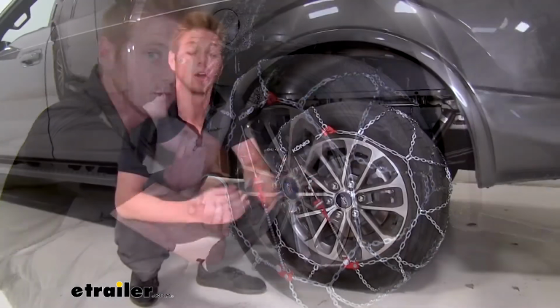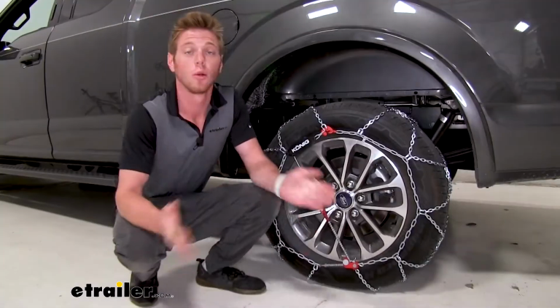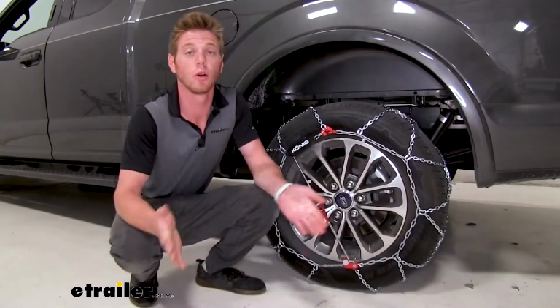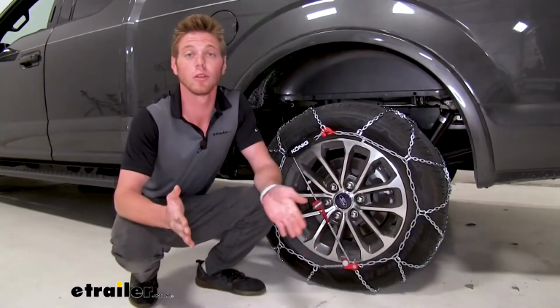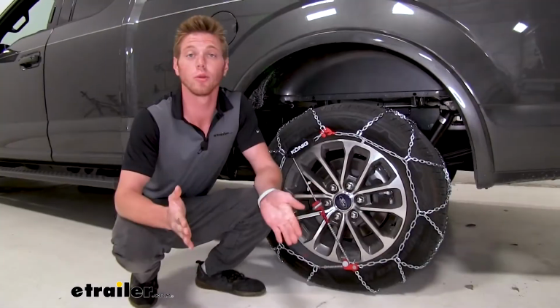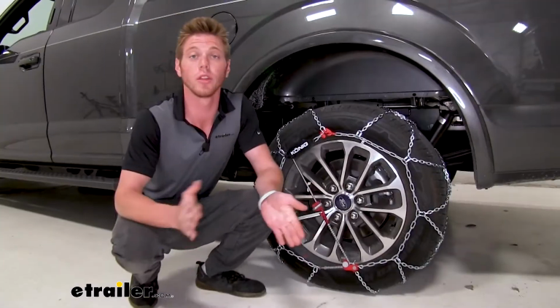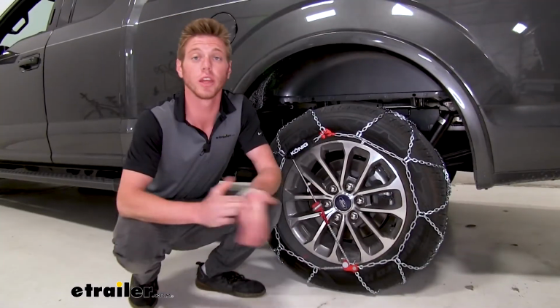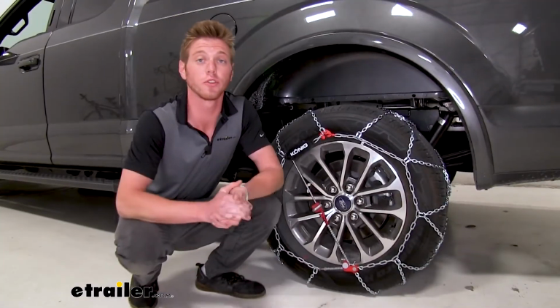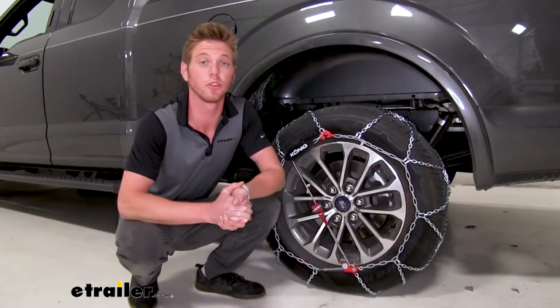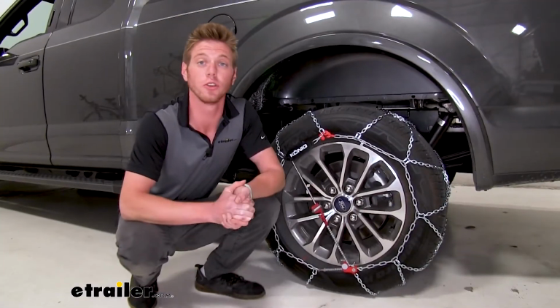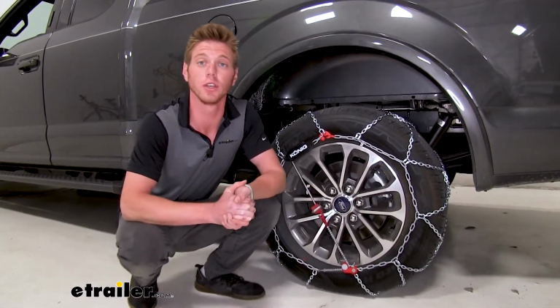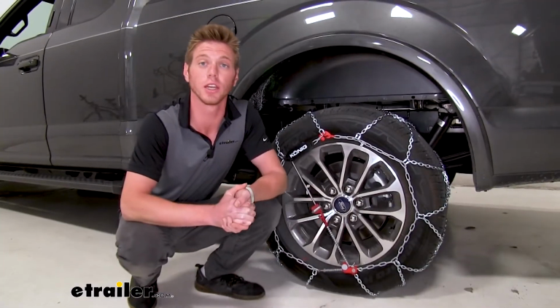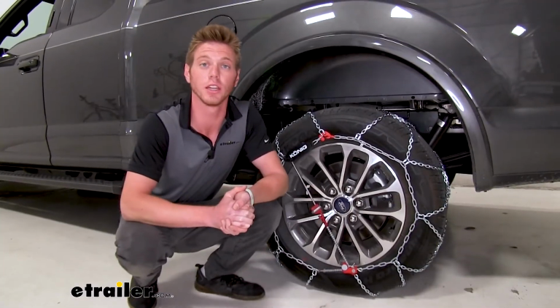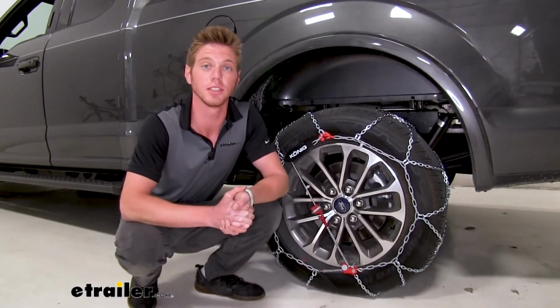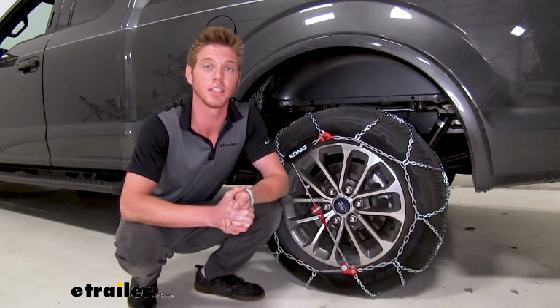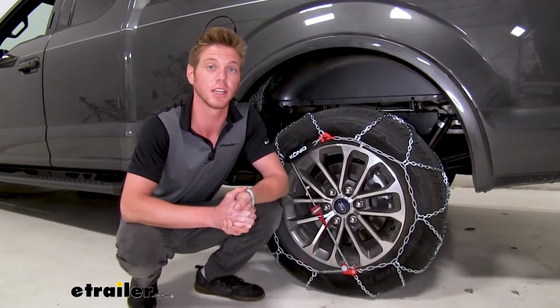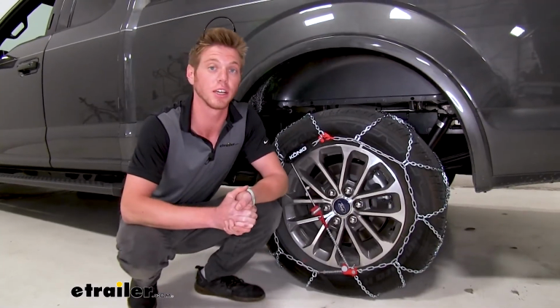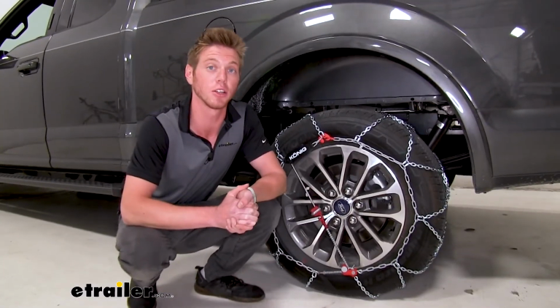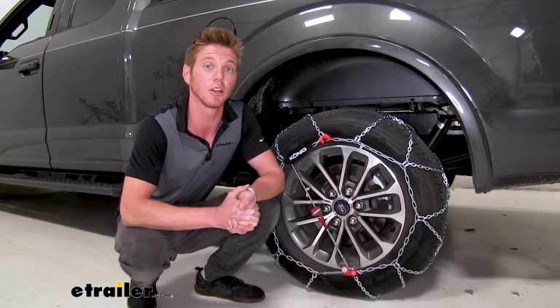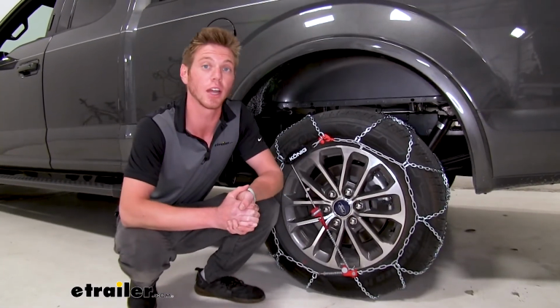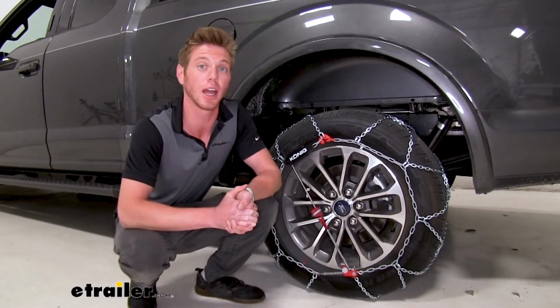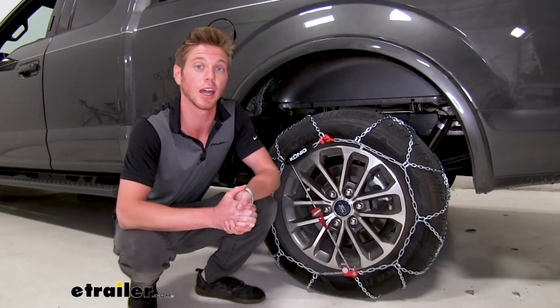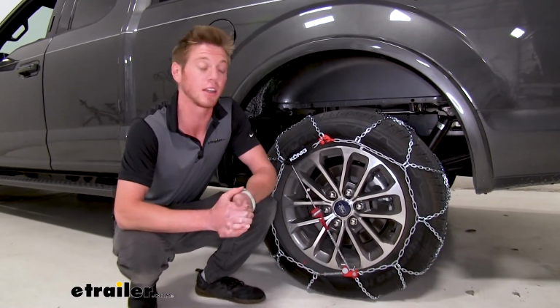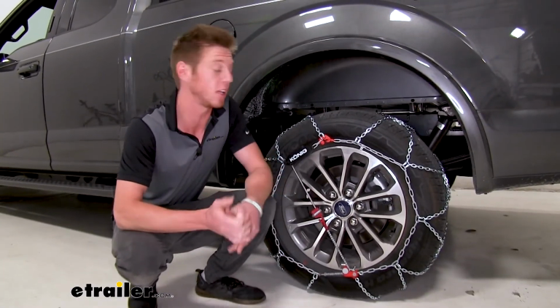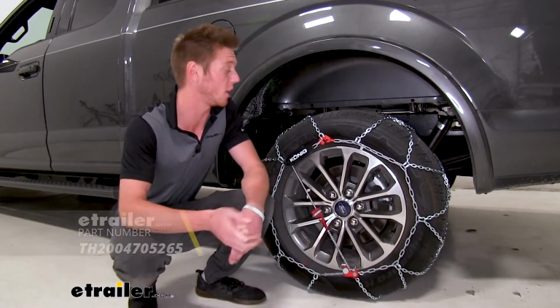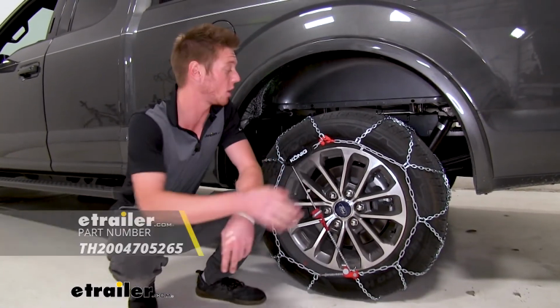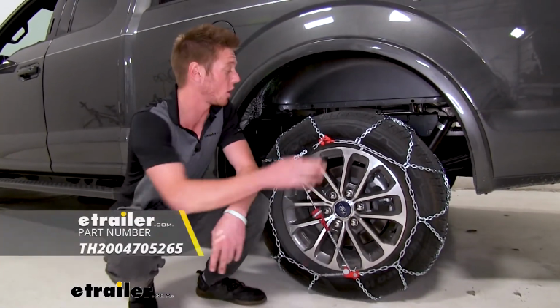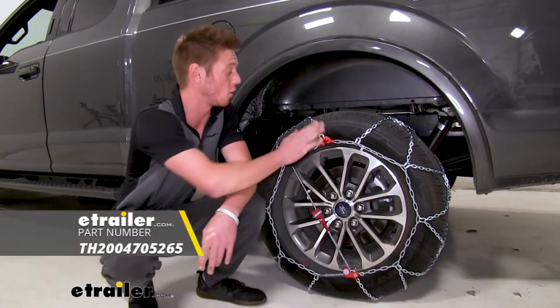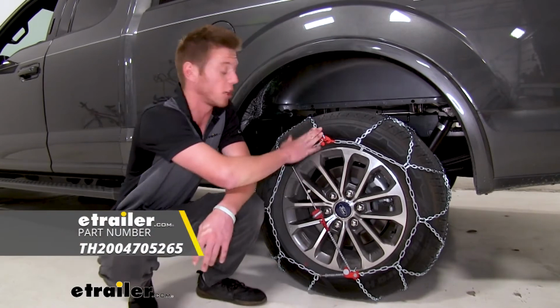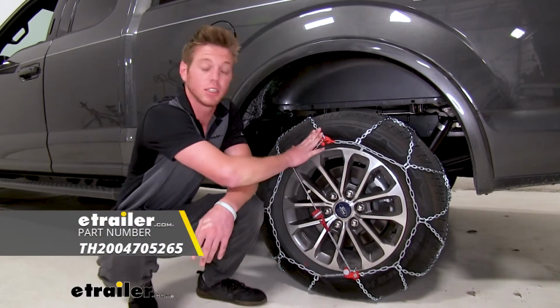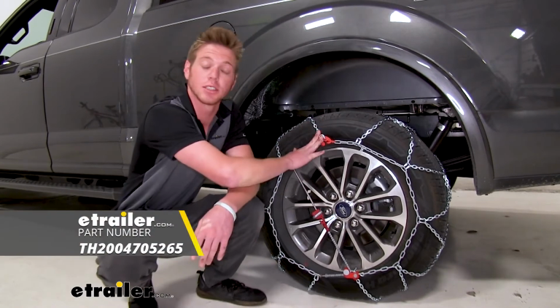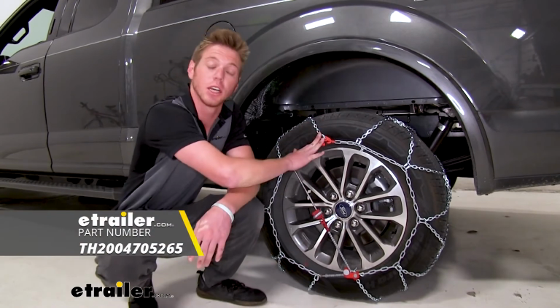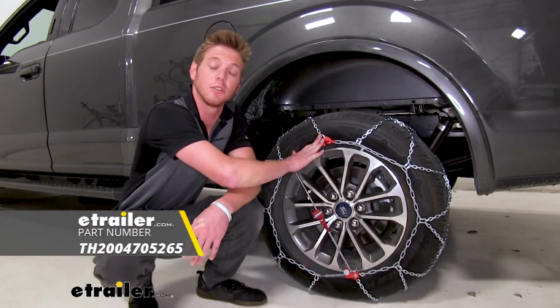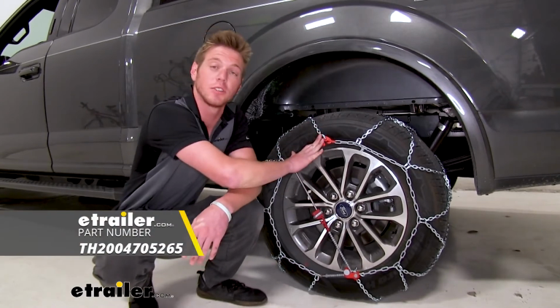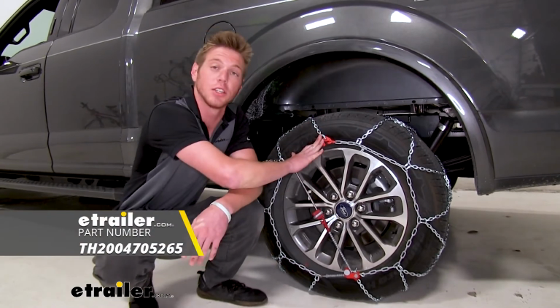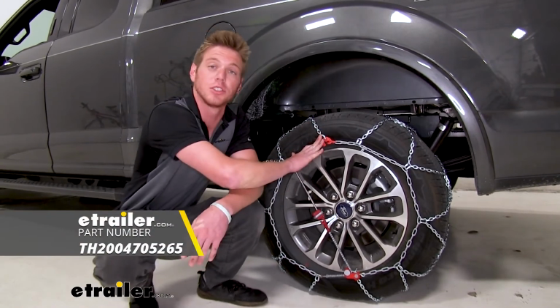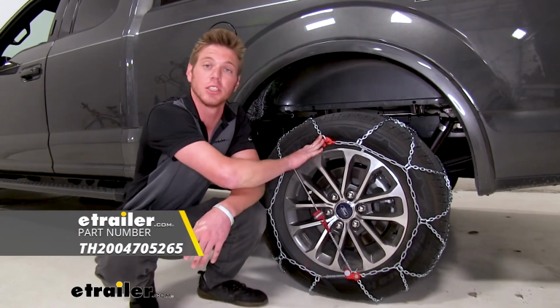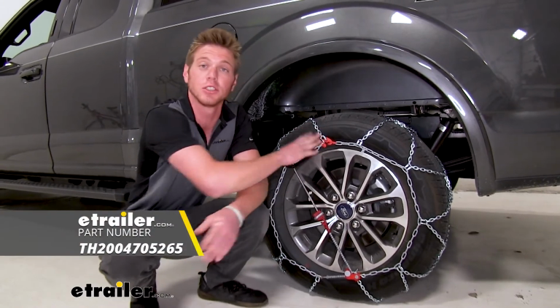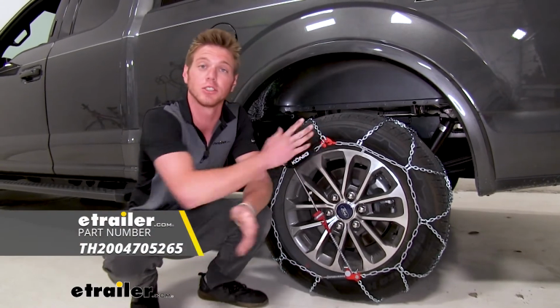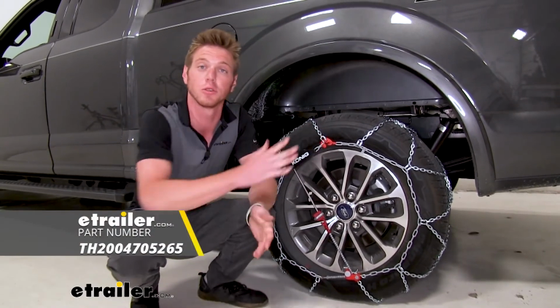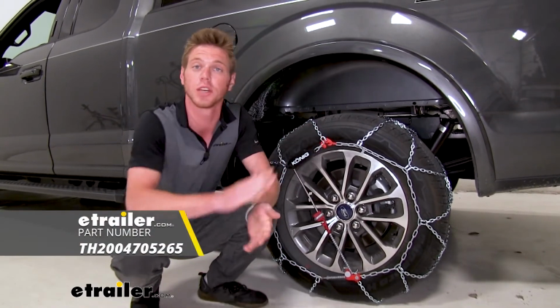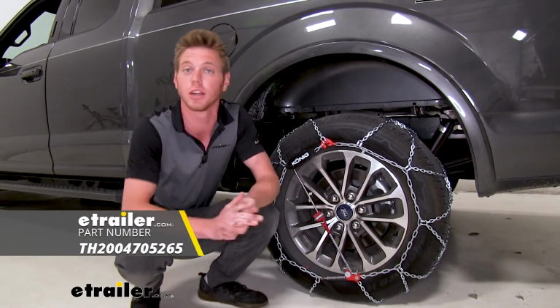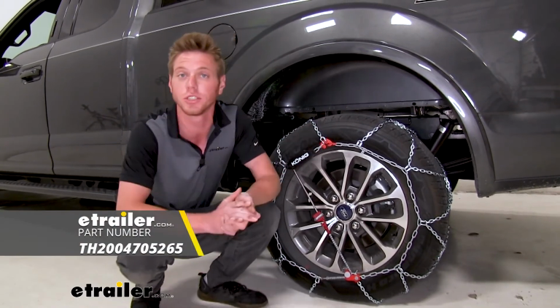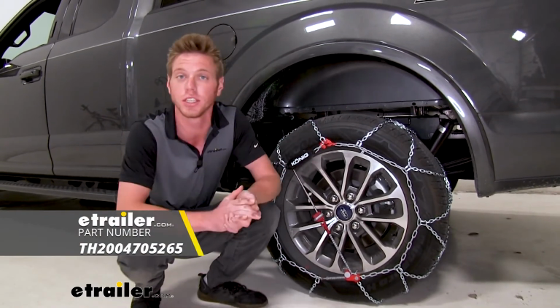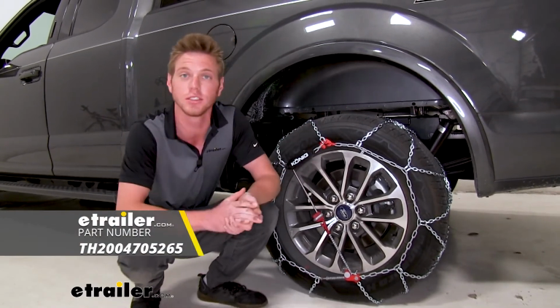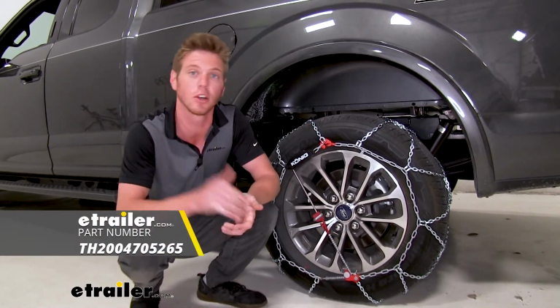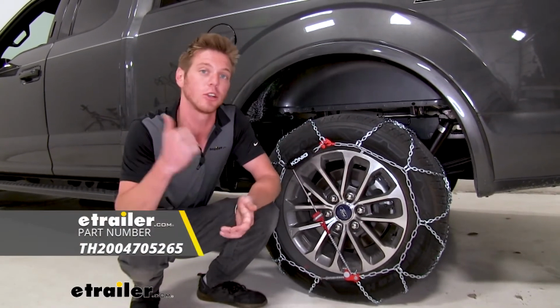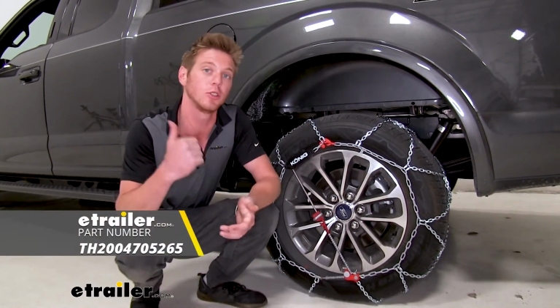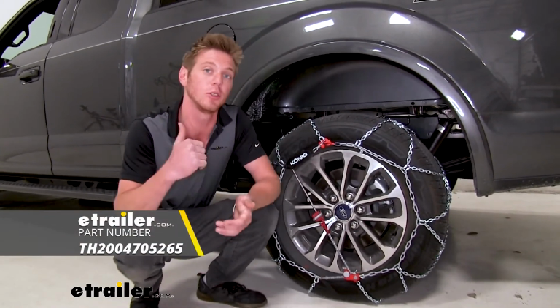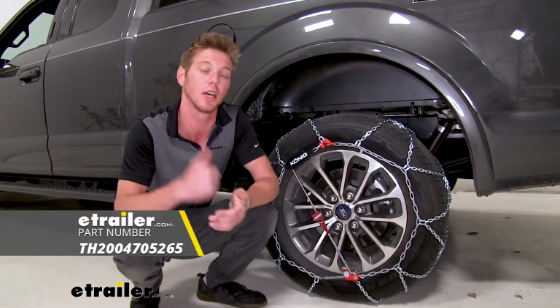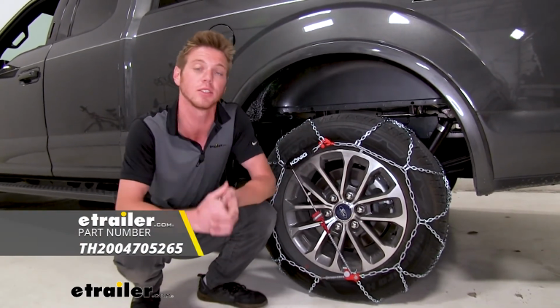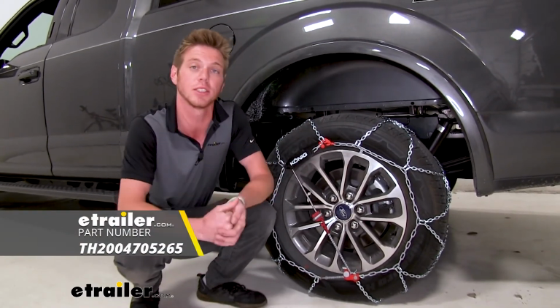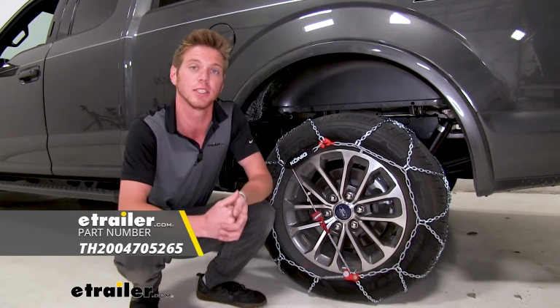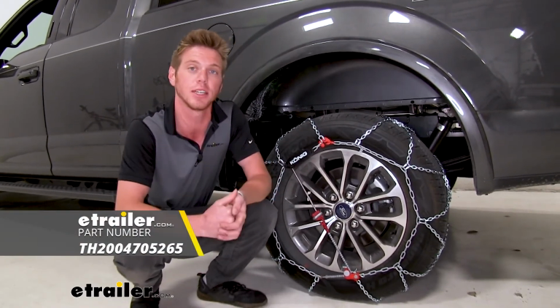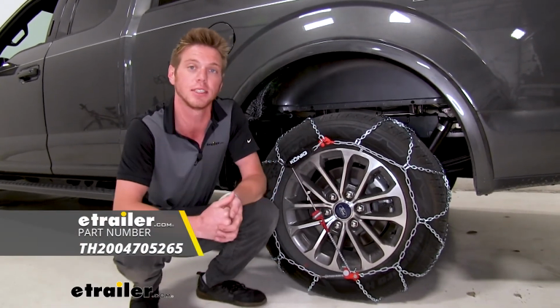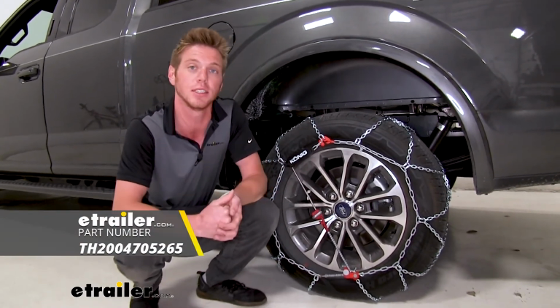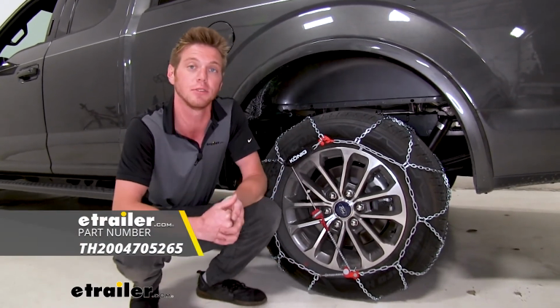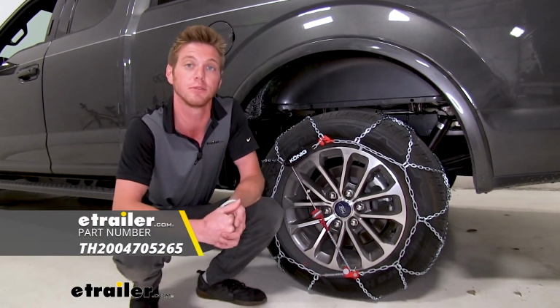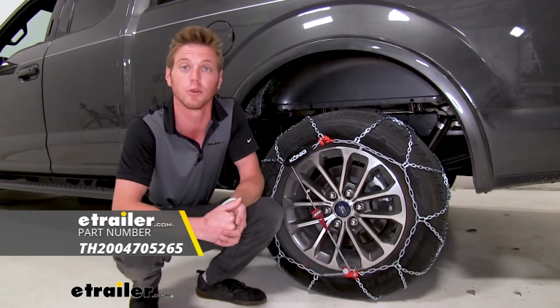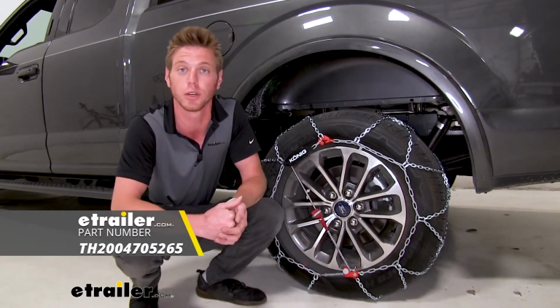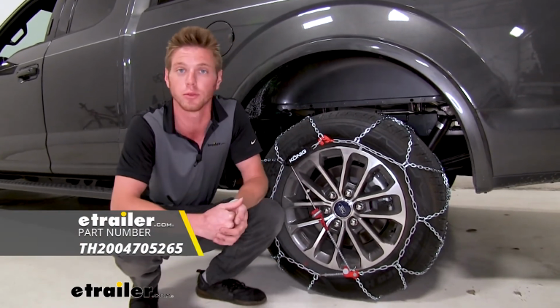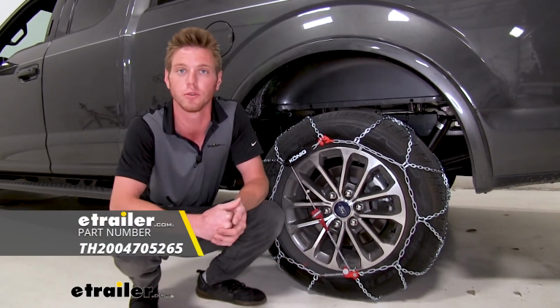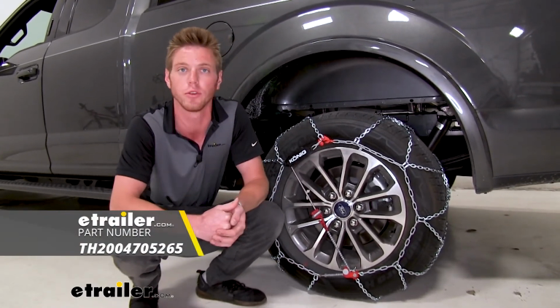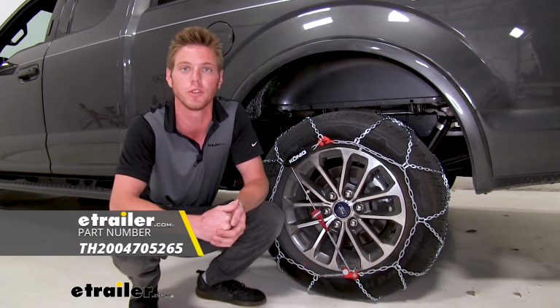Well everyone, thanks for tuning in and taking a look at the Koenig self-tensioning snow tire chains on our 2019 Ford F-150.